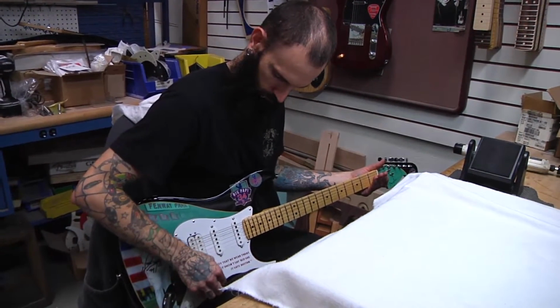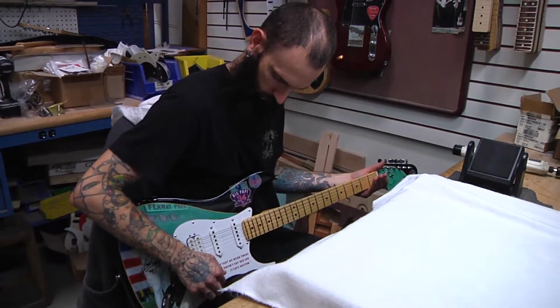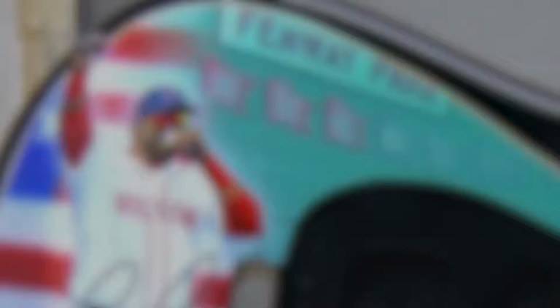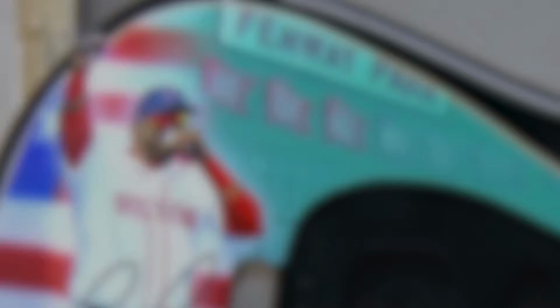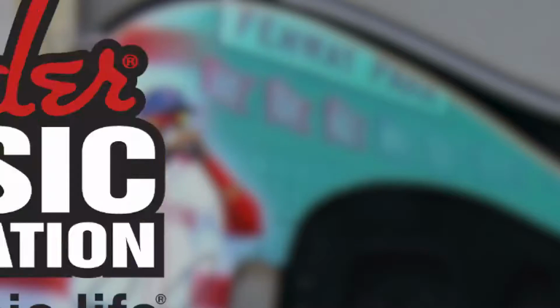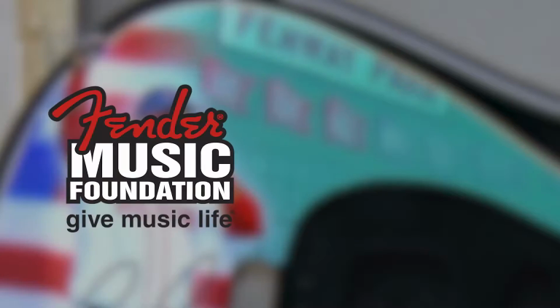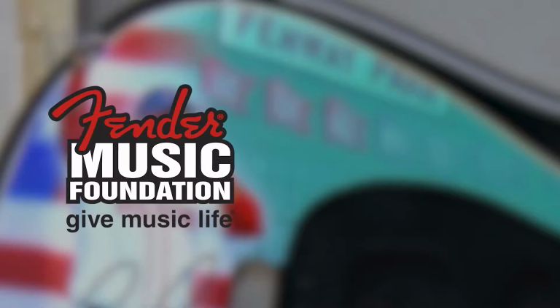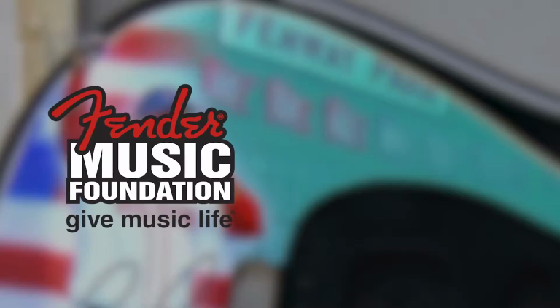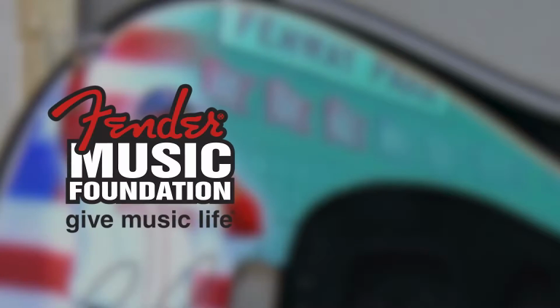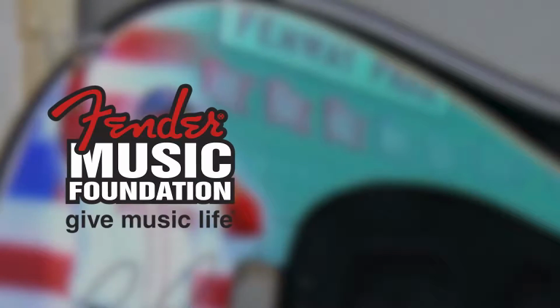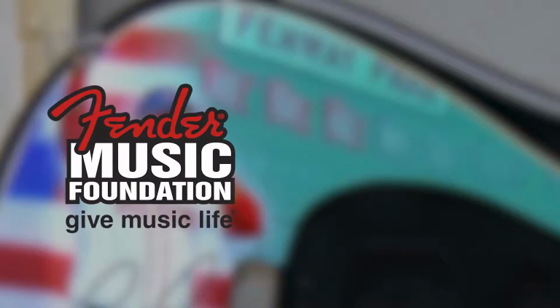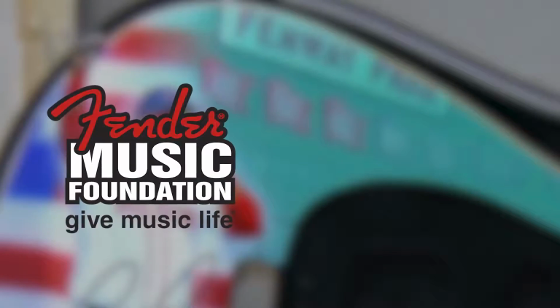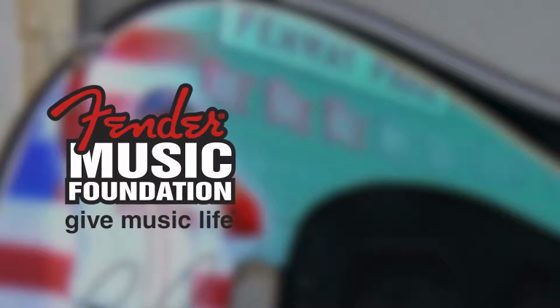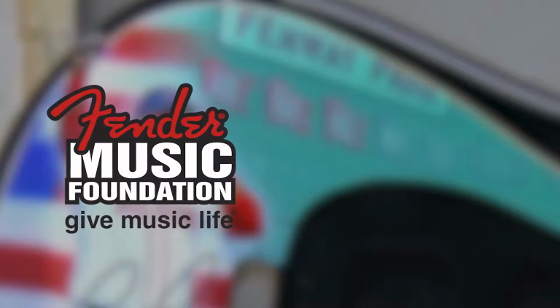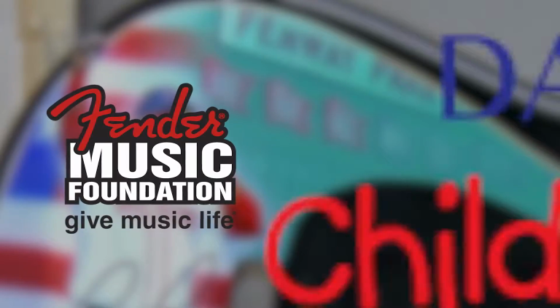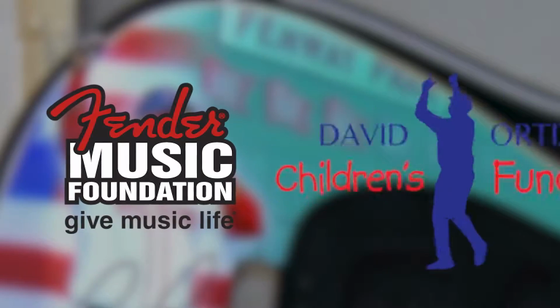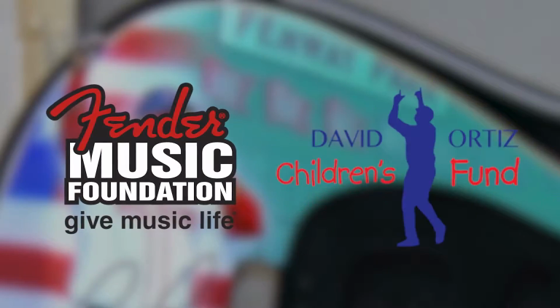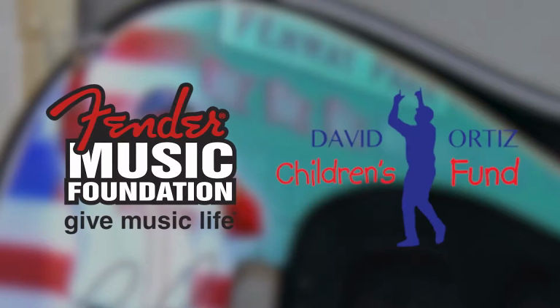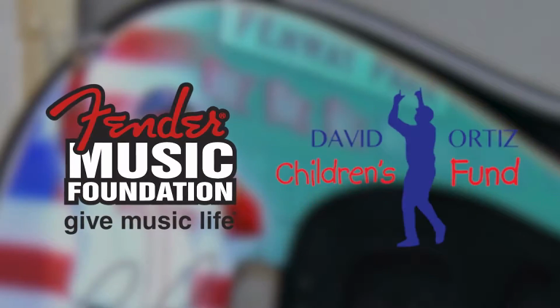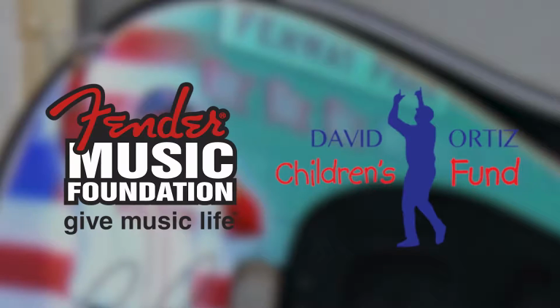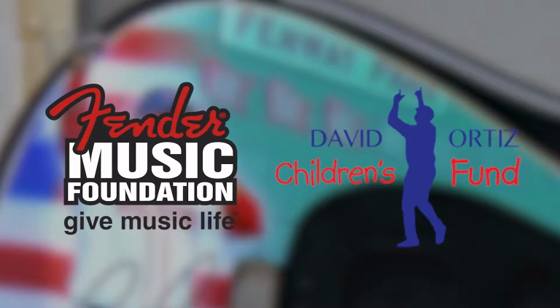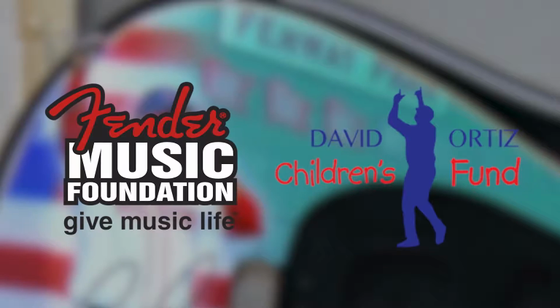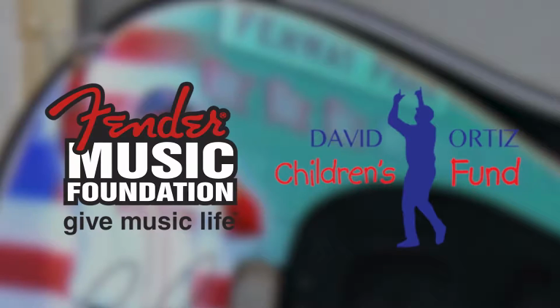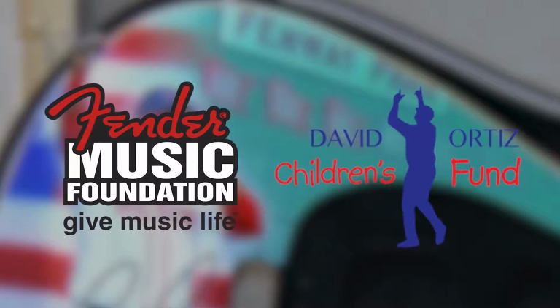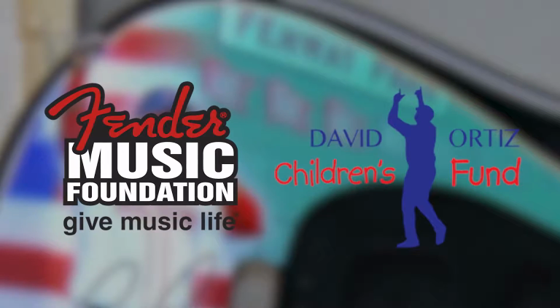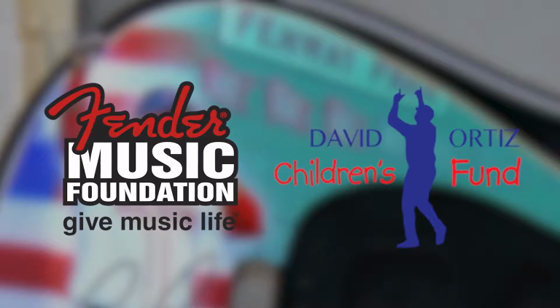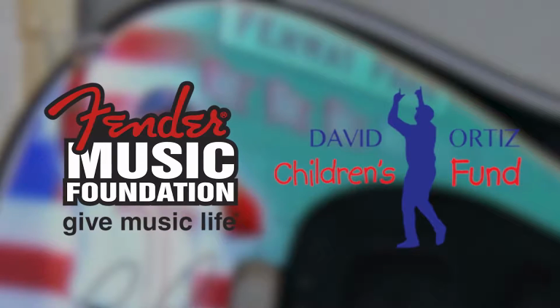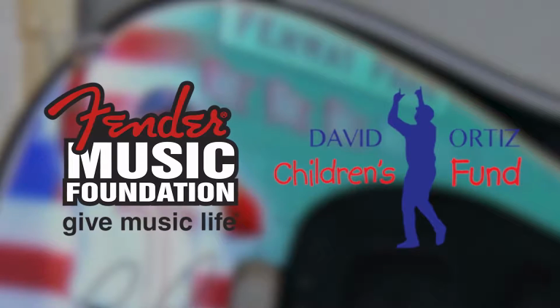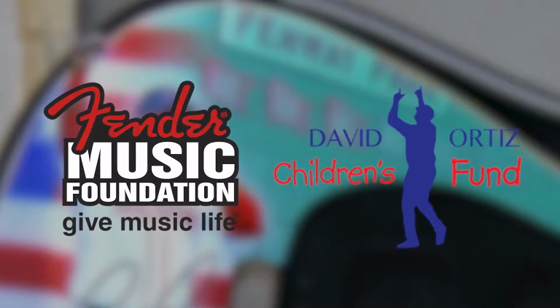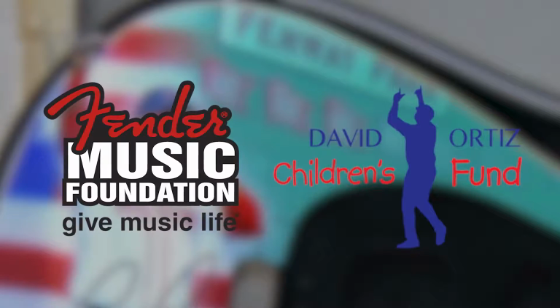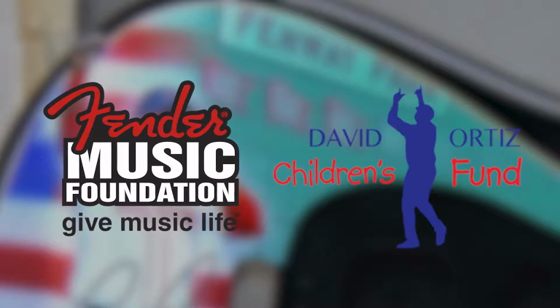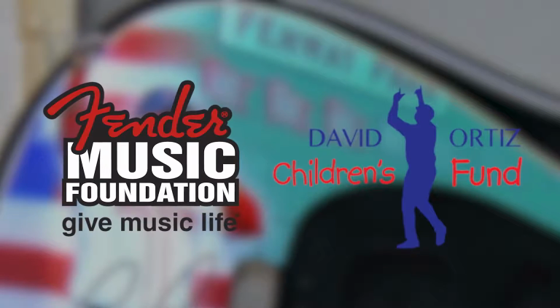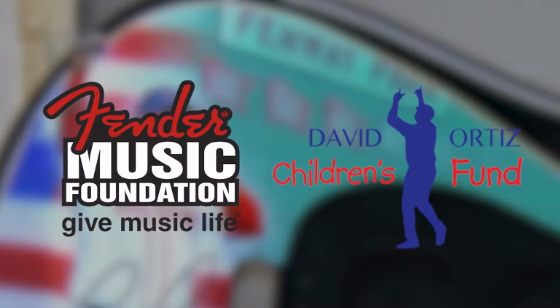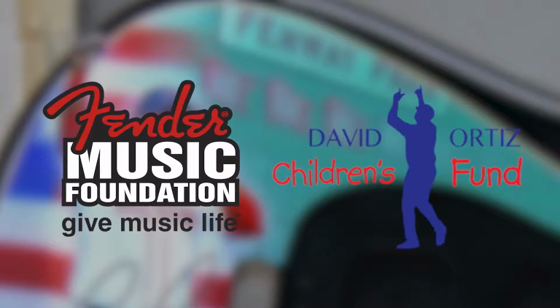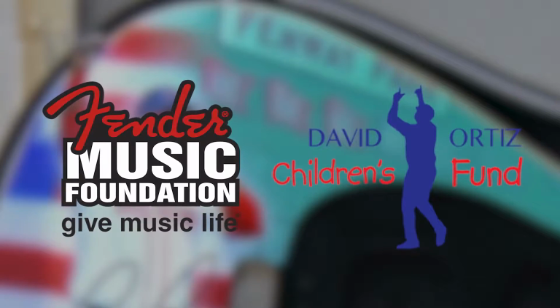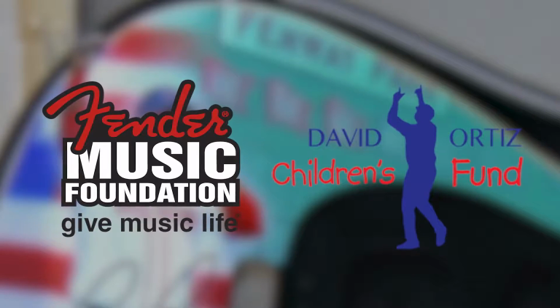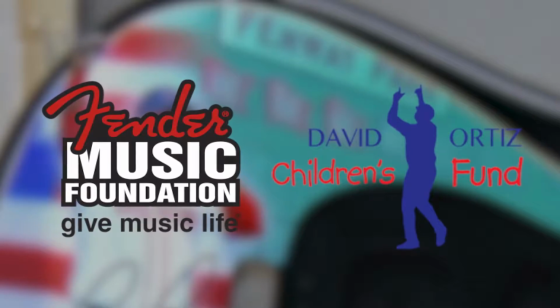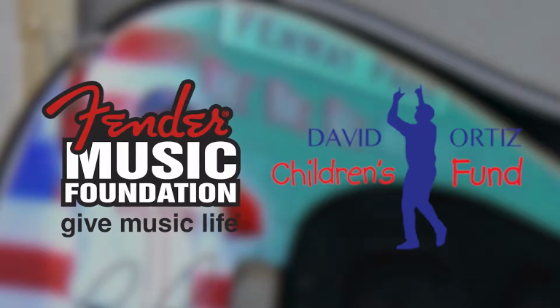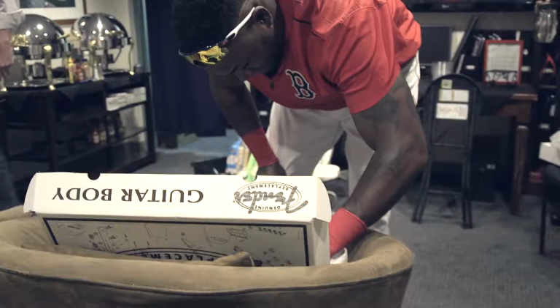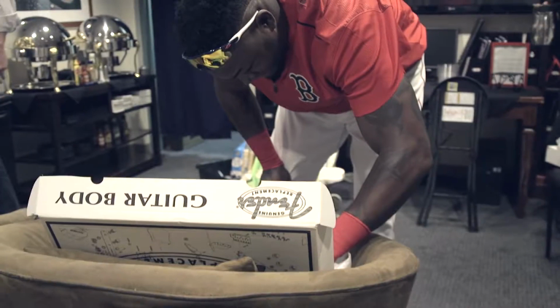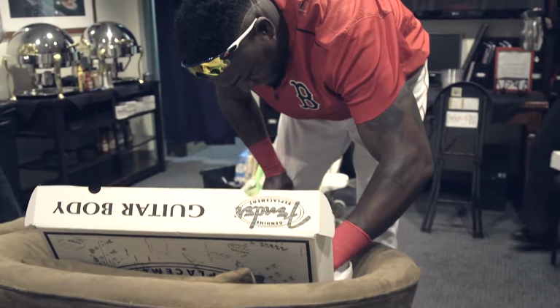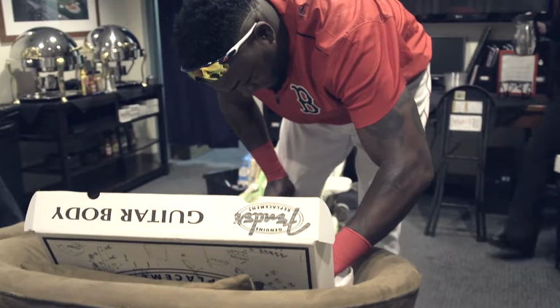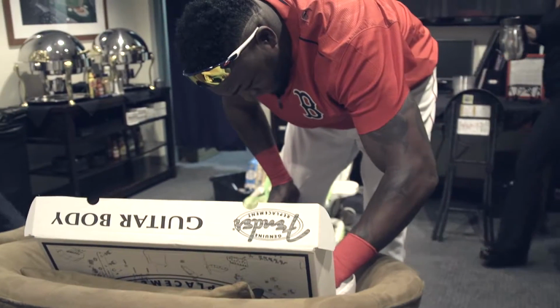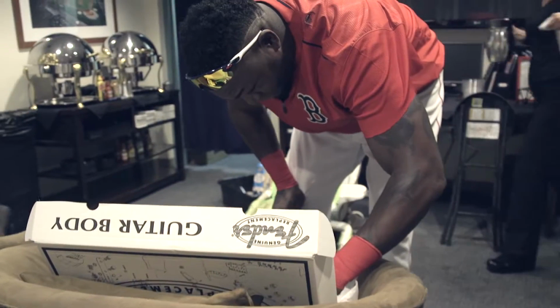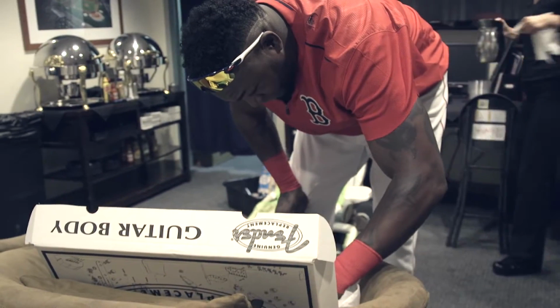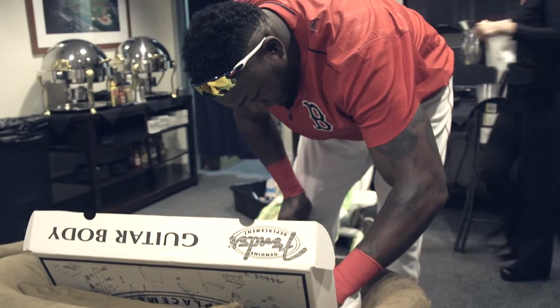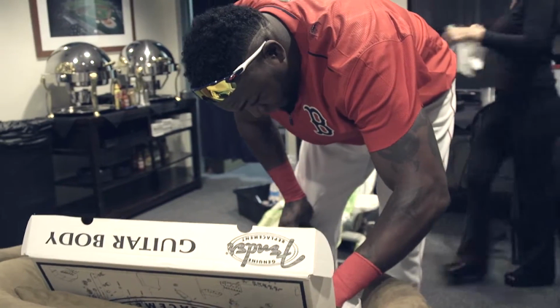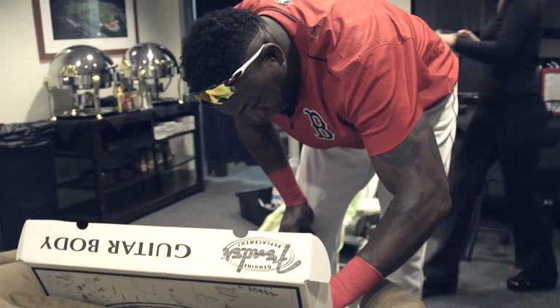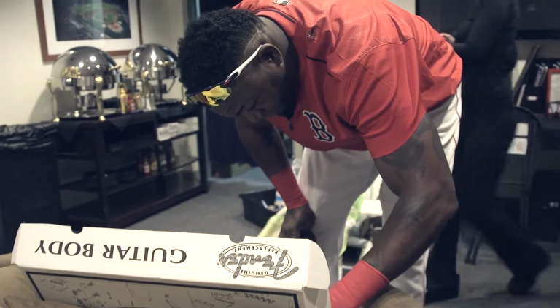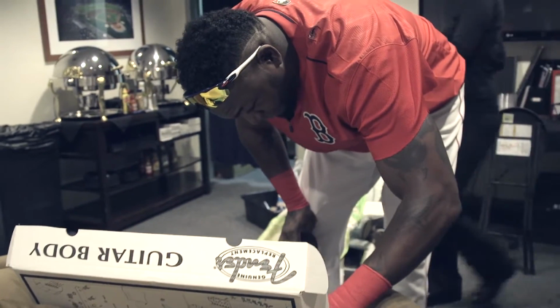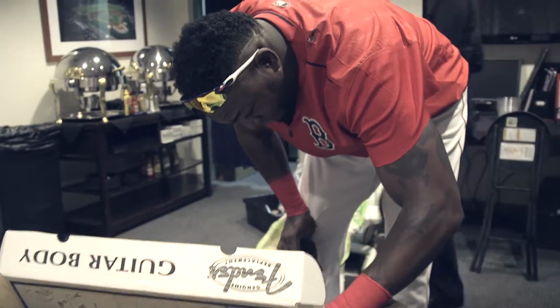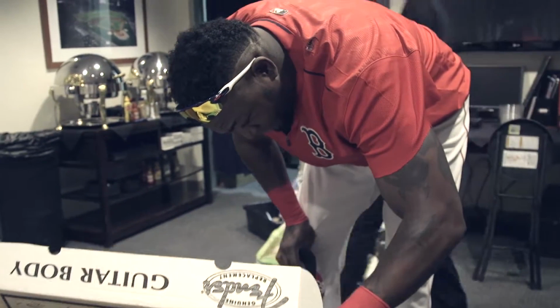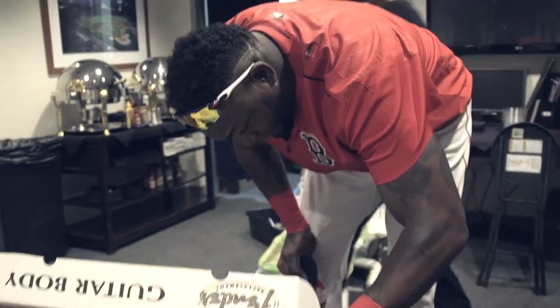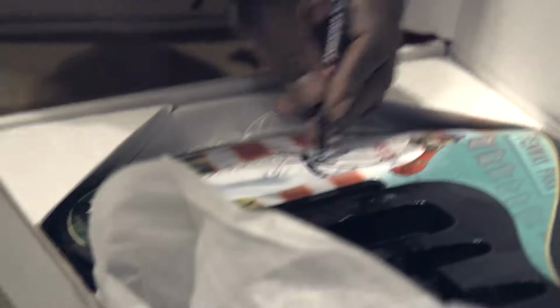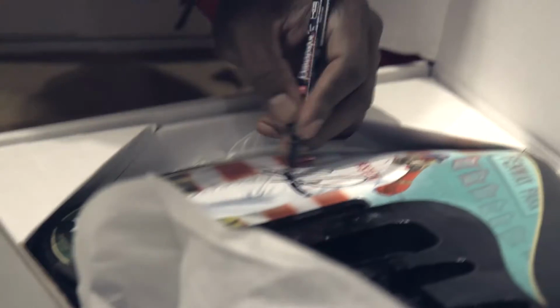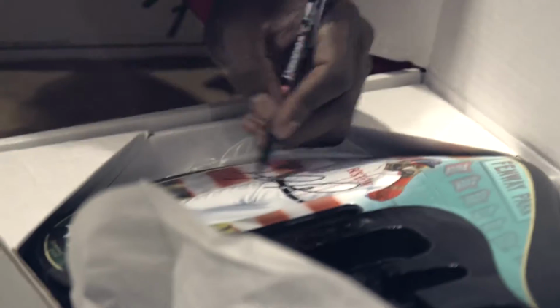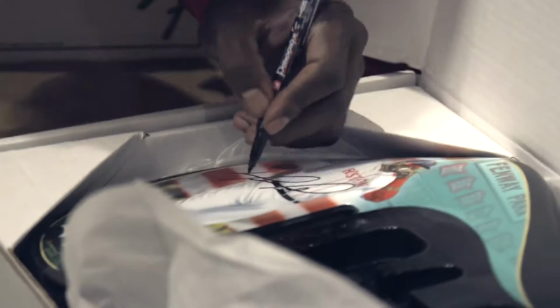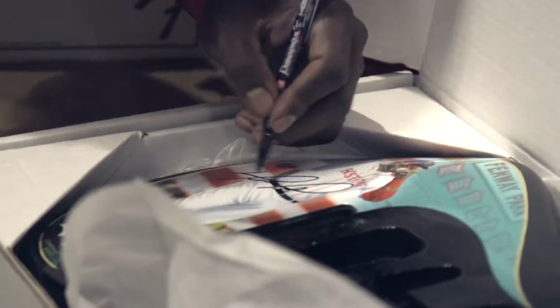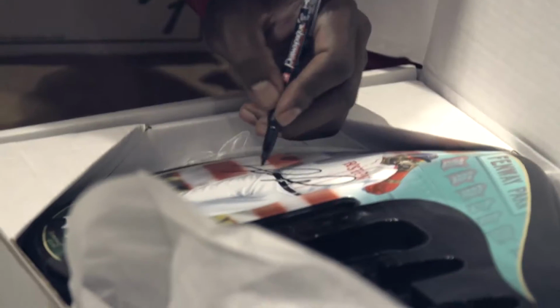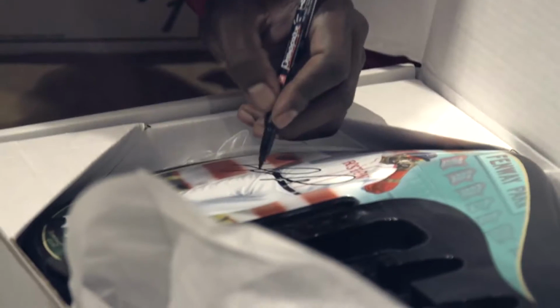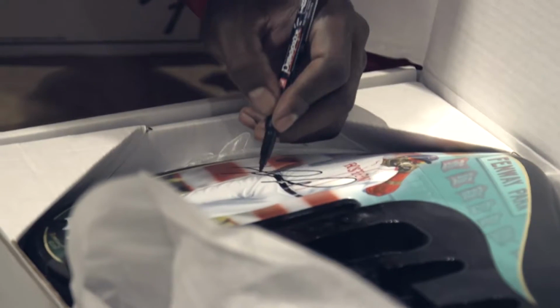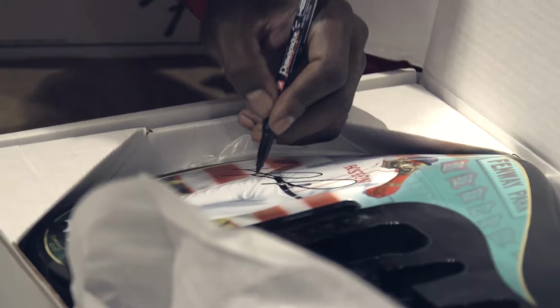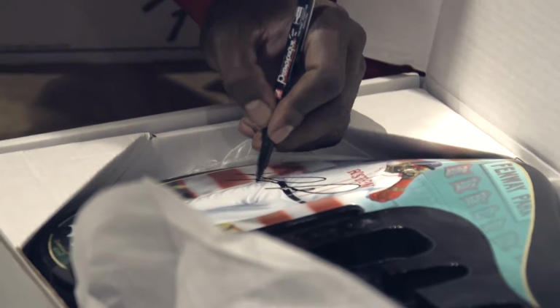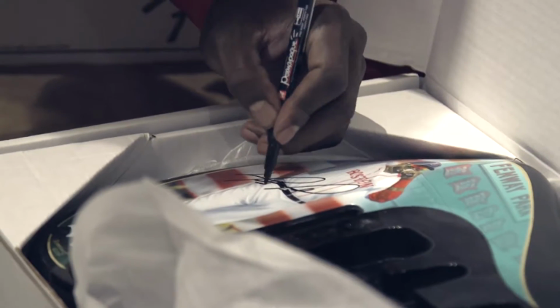So the futures of music and youth are the winners of this collaboration between the Fender Music Foundation and David Ortiz.